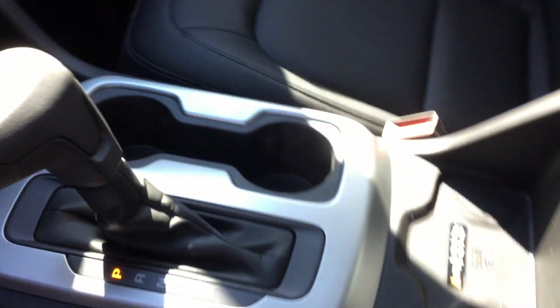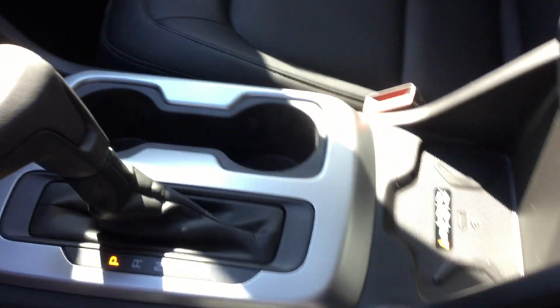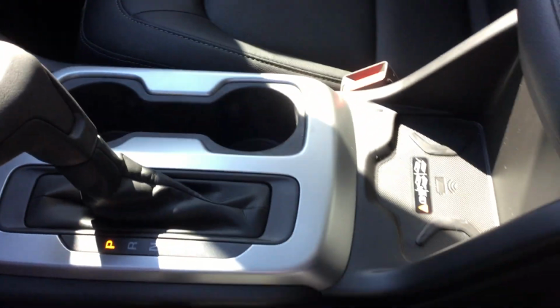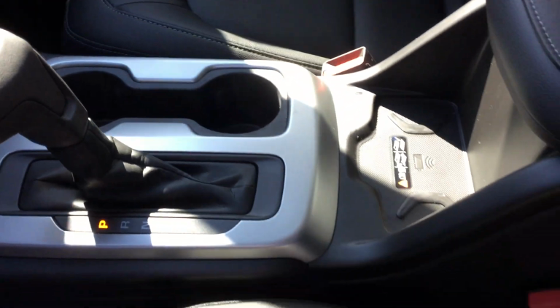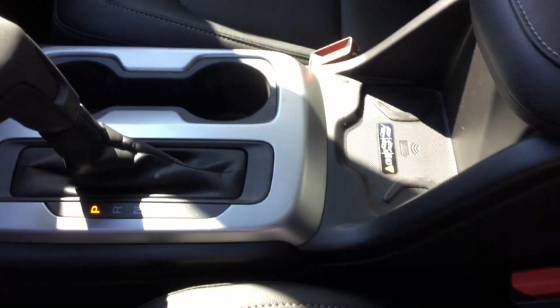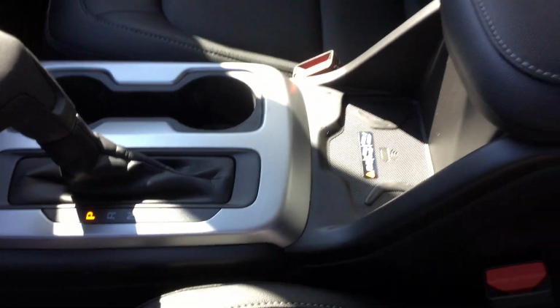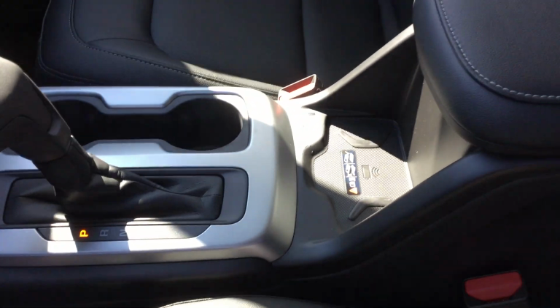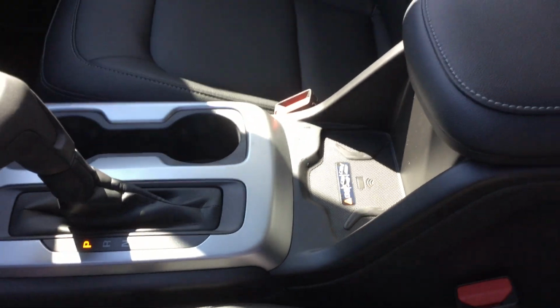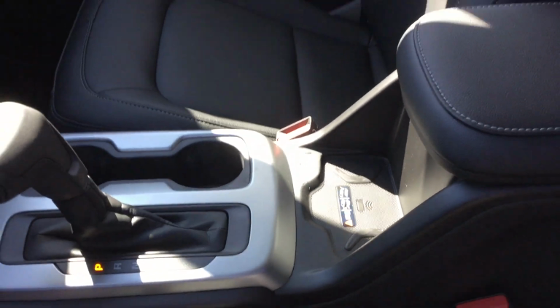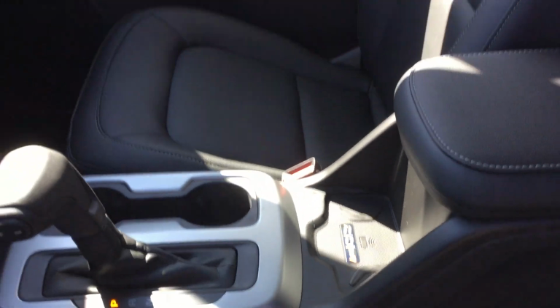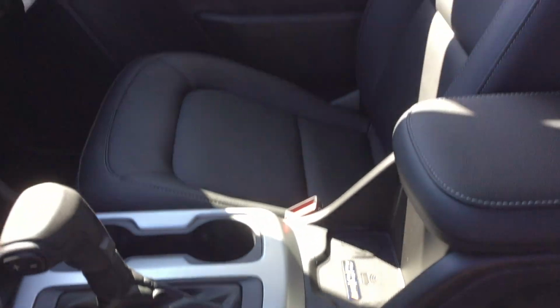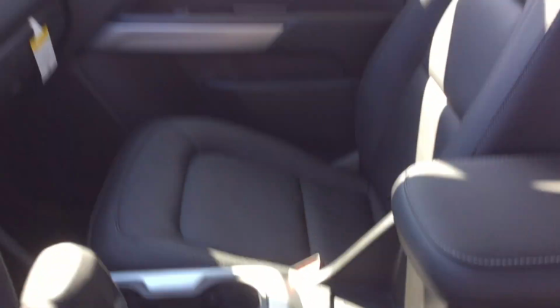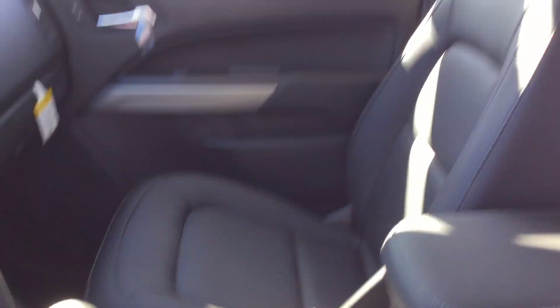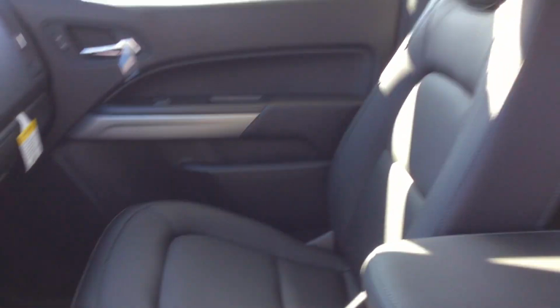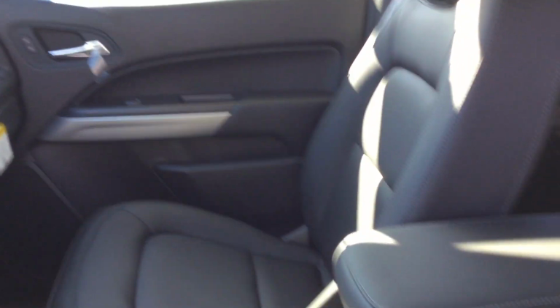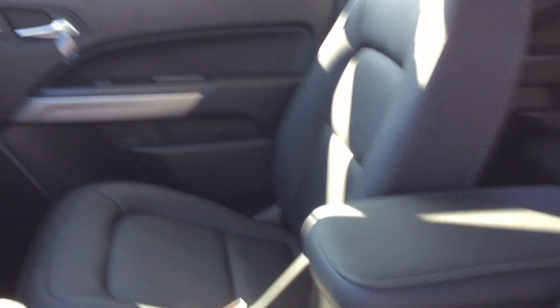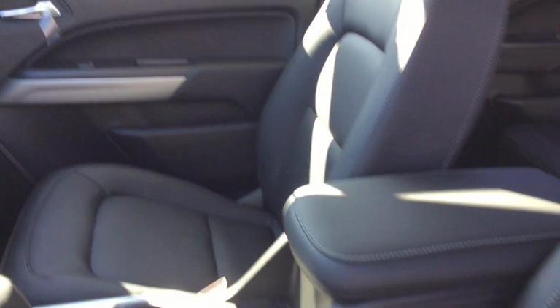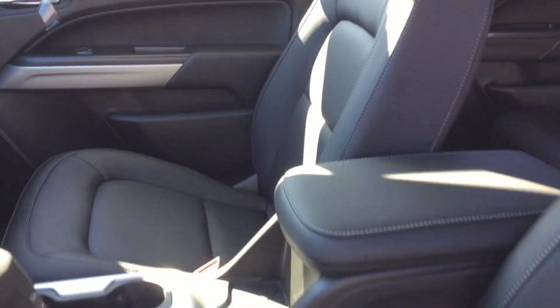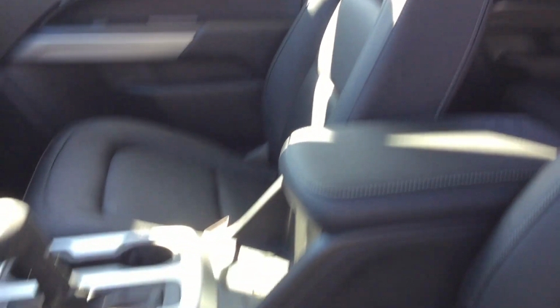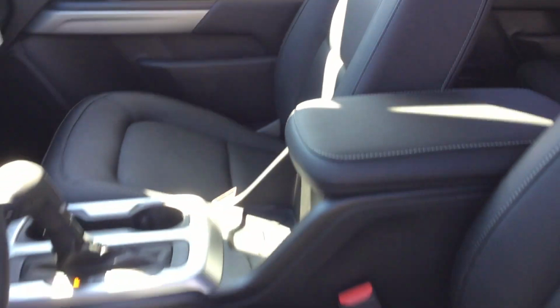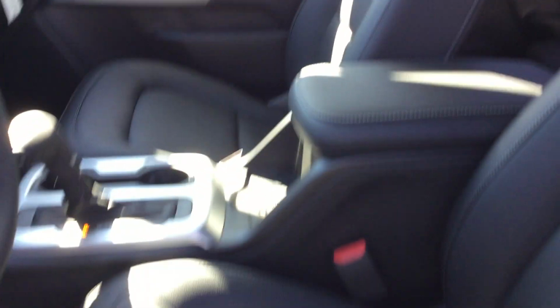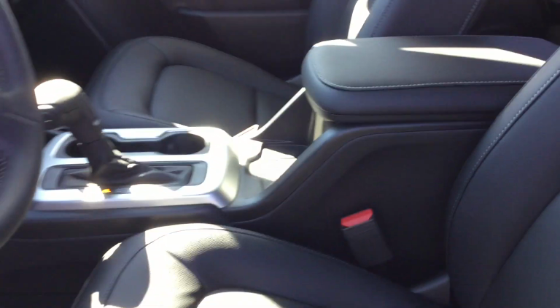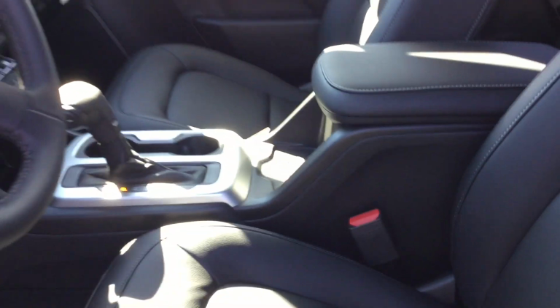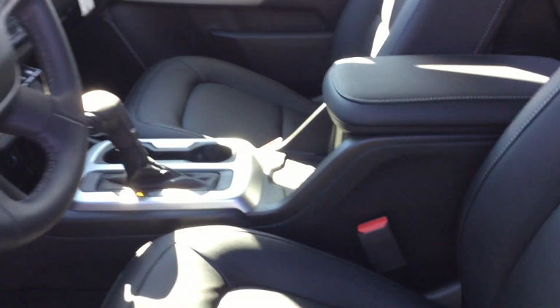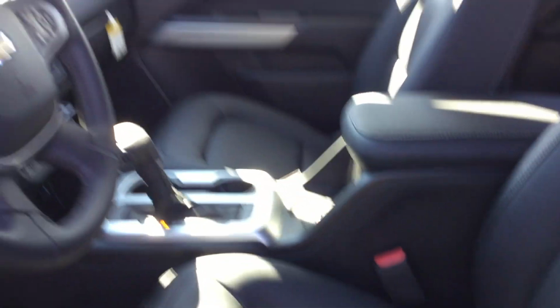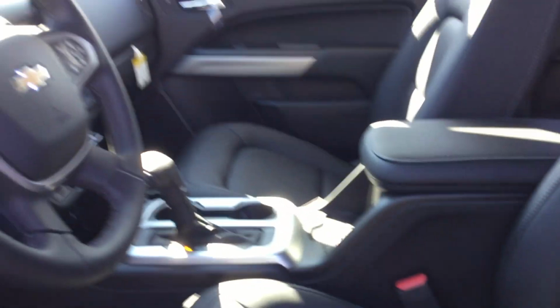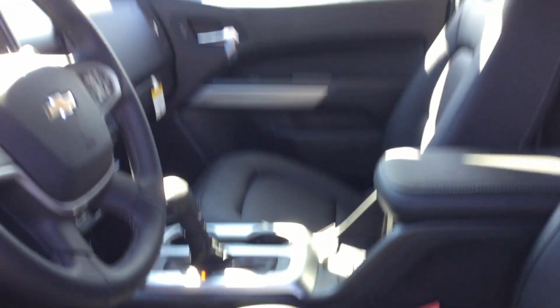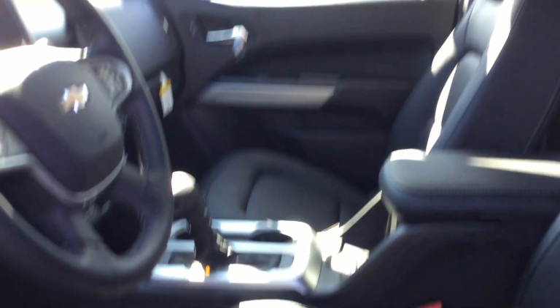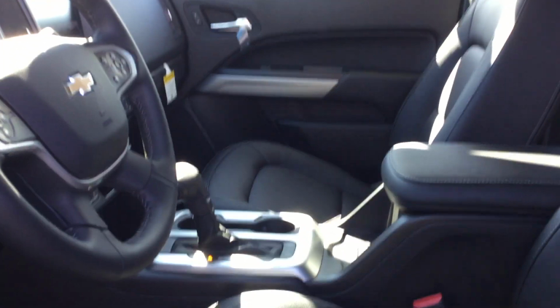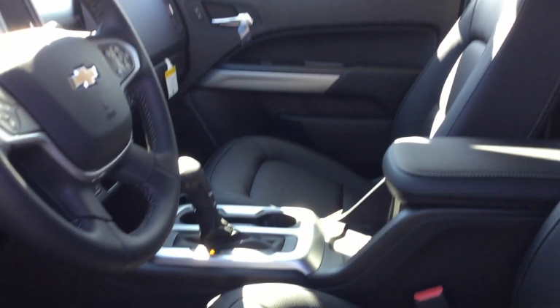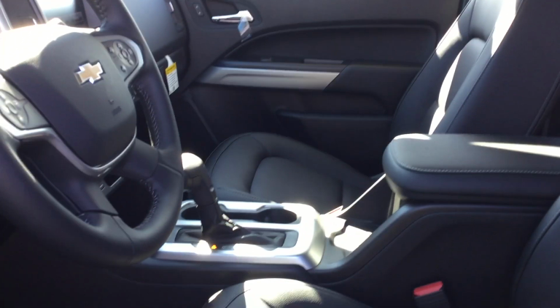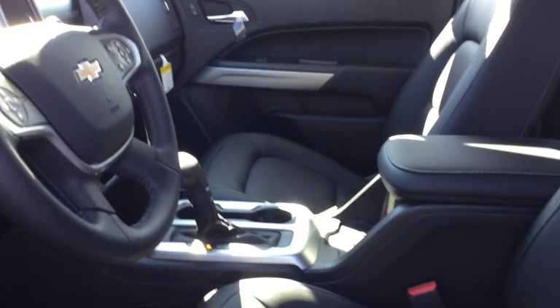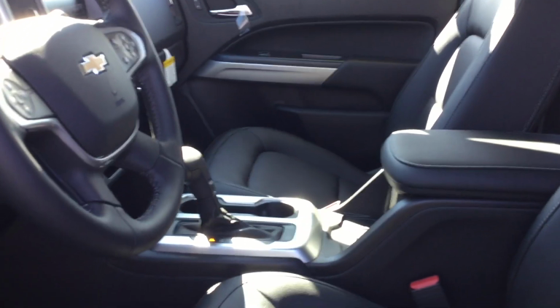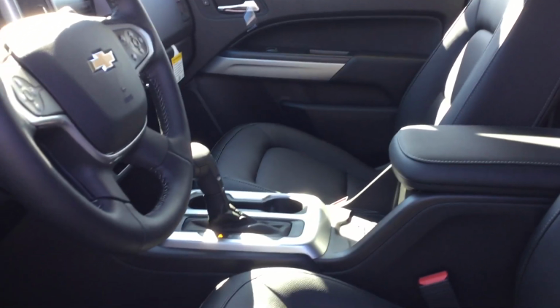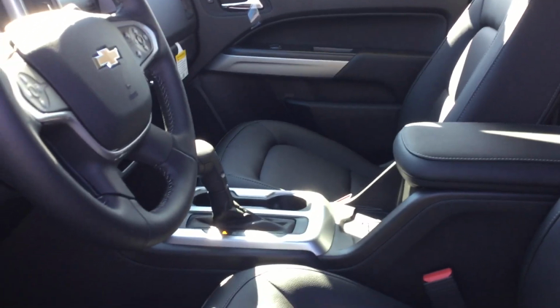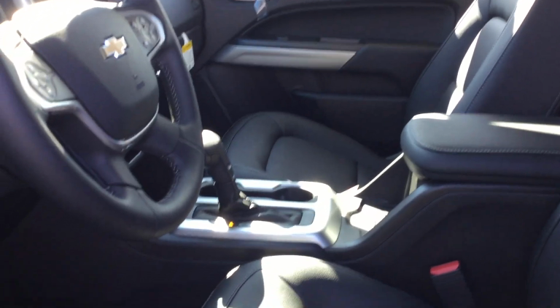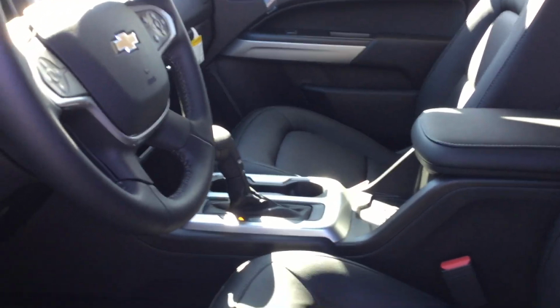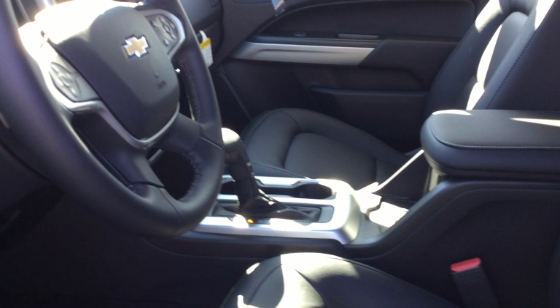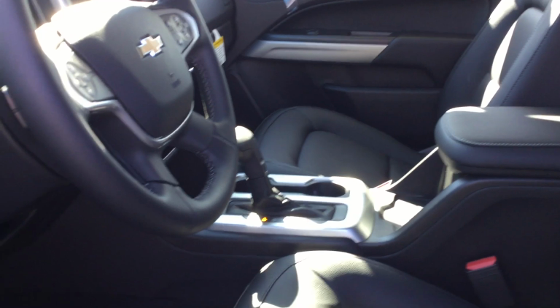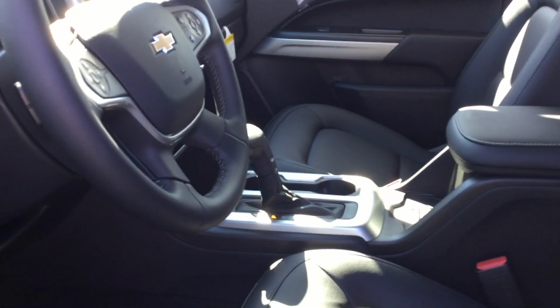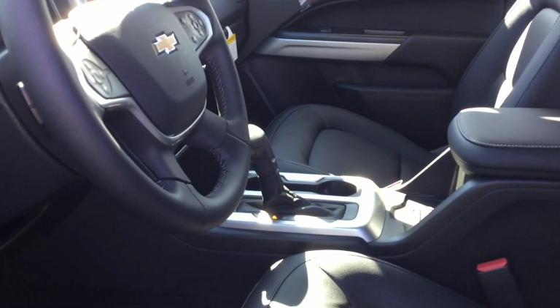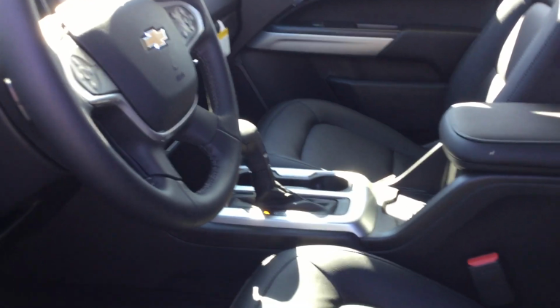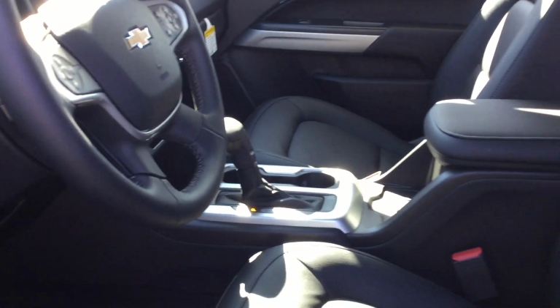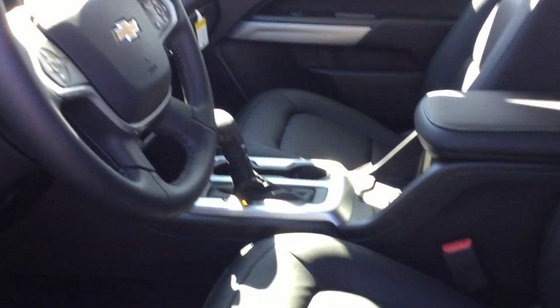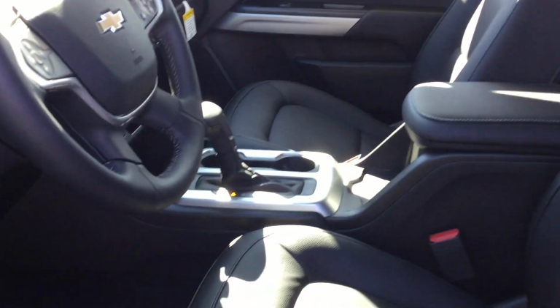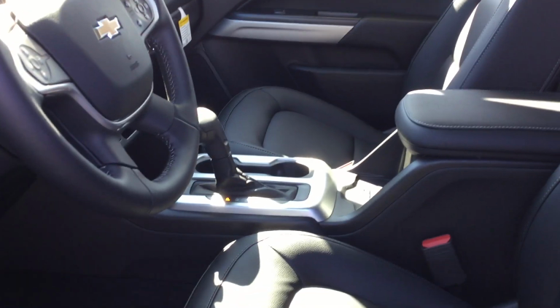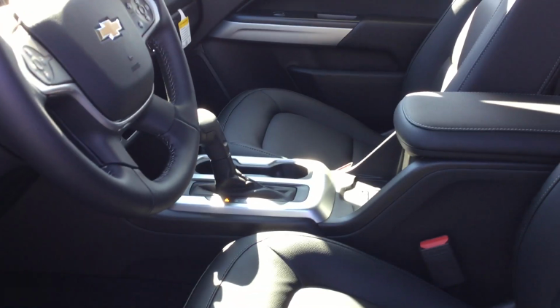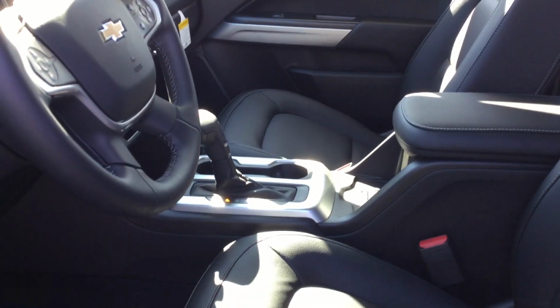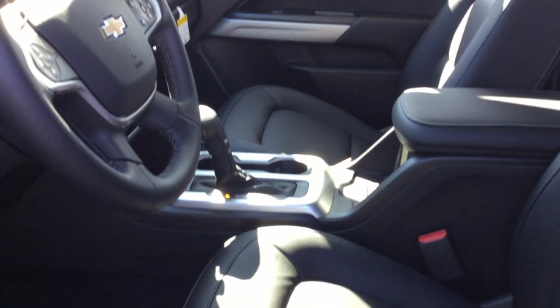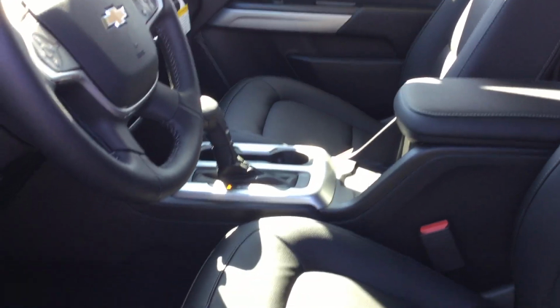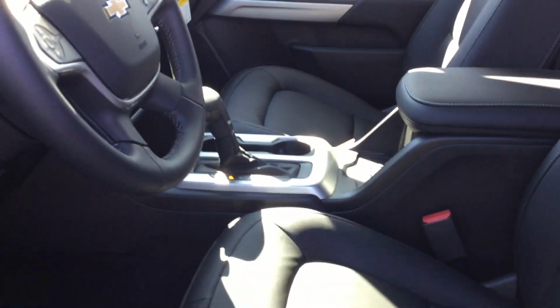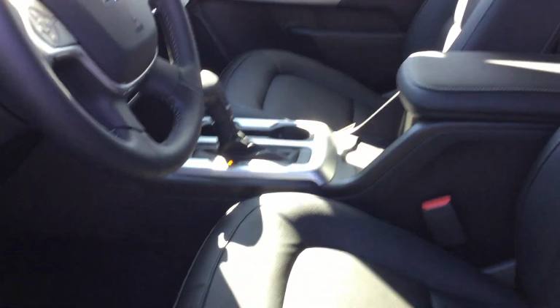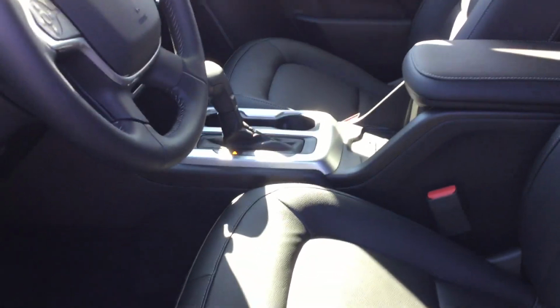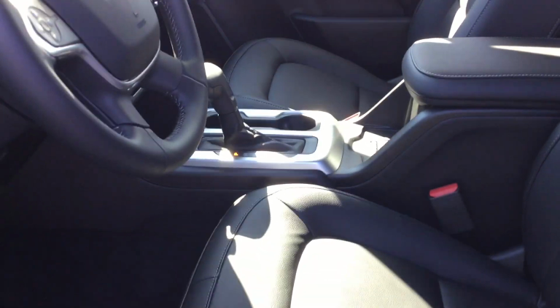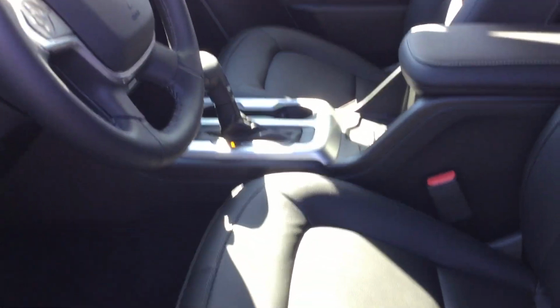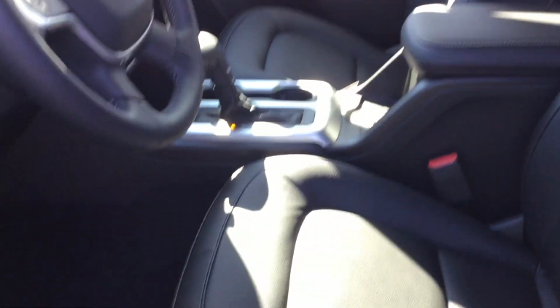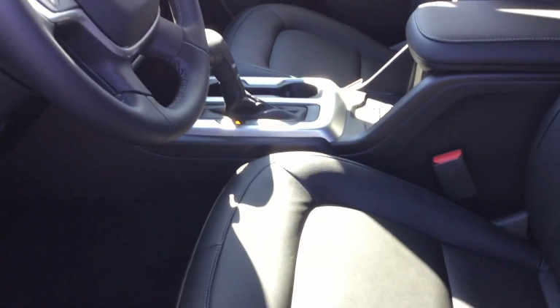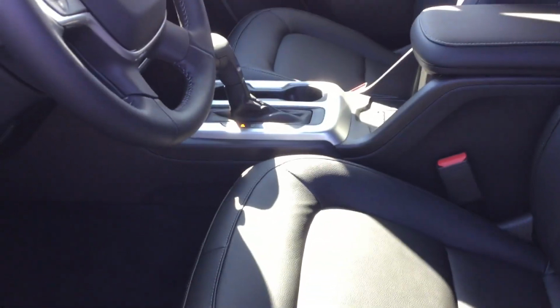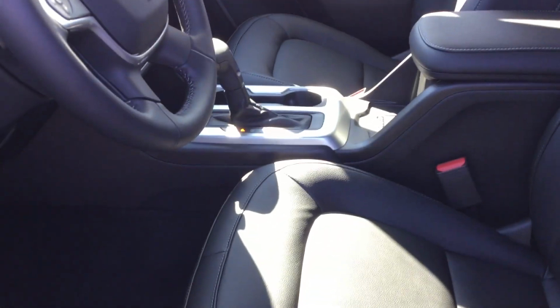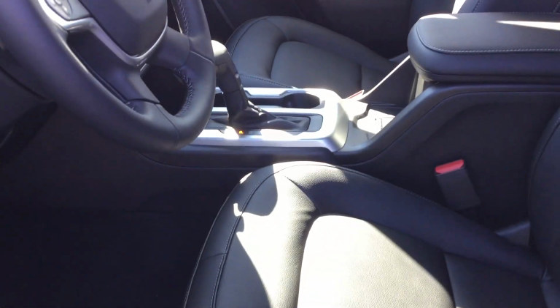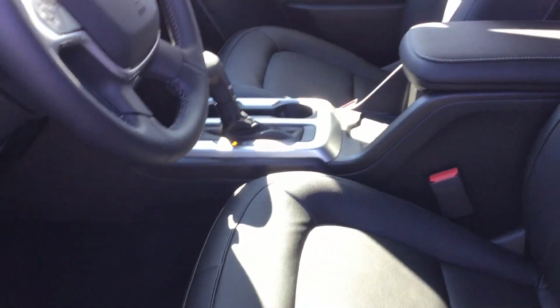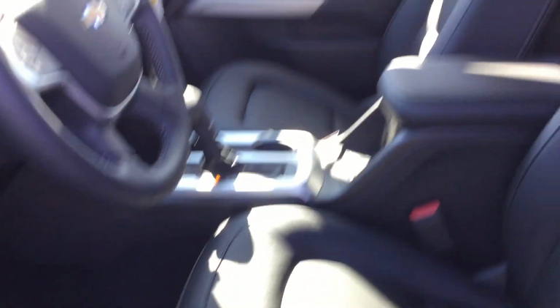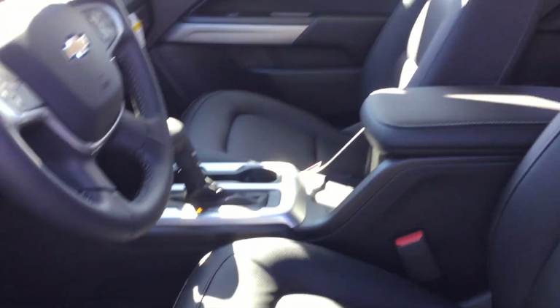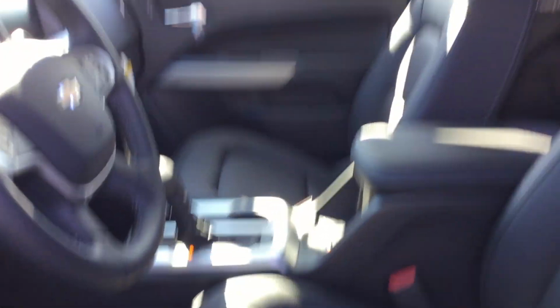This vehicle is very loaded. This is Jennifer with Smith Chevrolet, and I'll be showing you our 2018 Colorado ZR2.